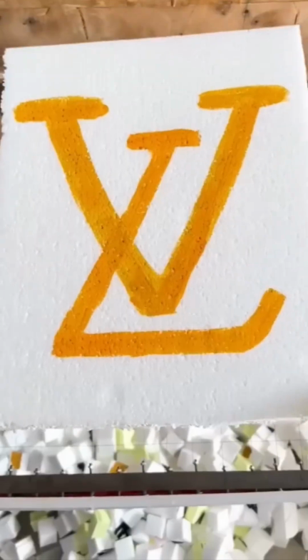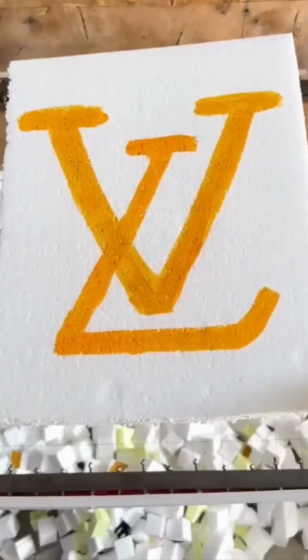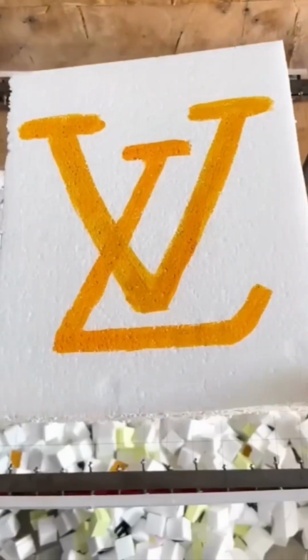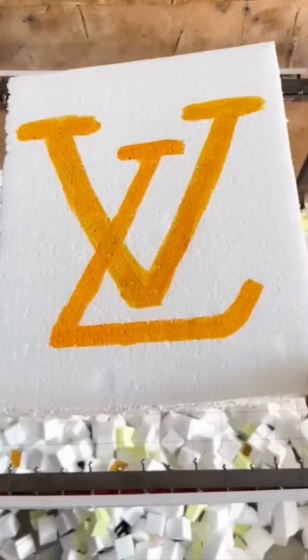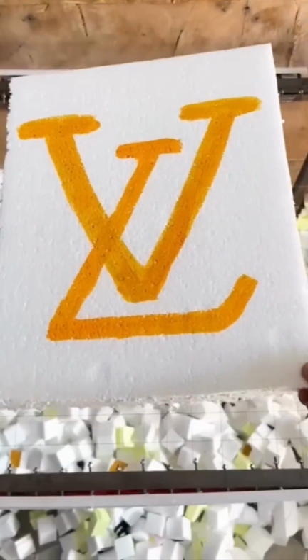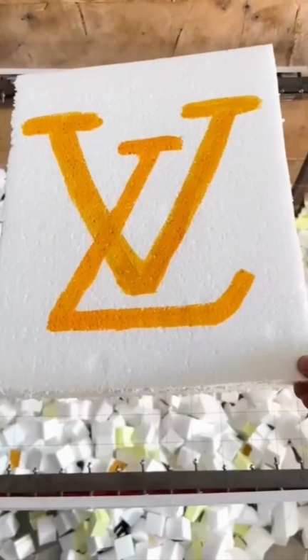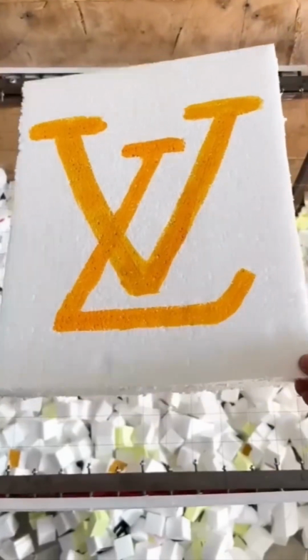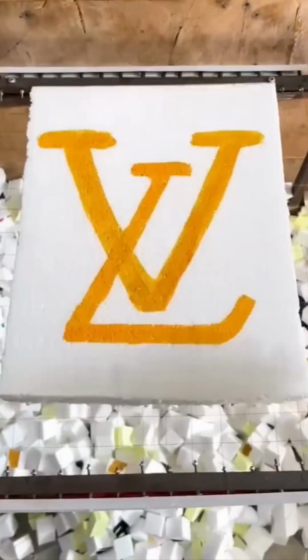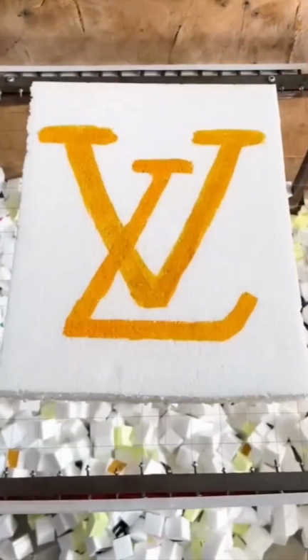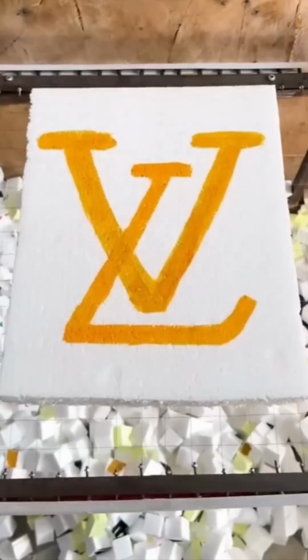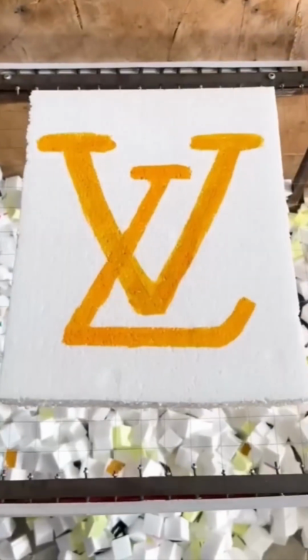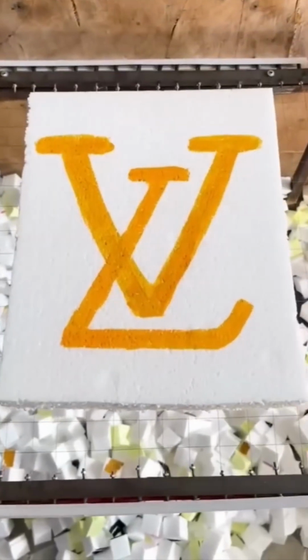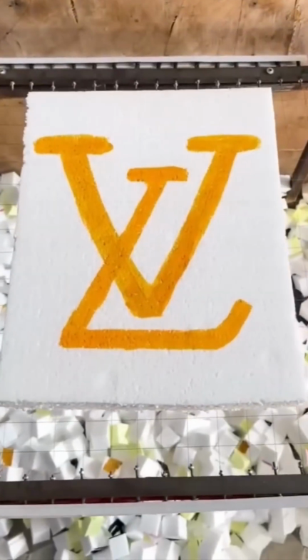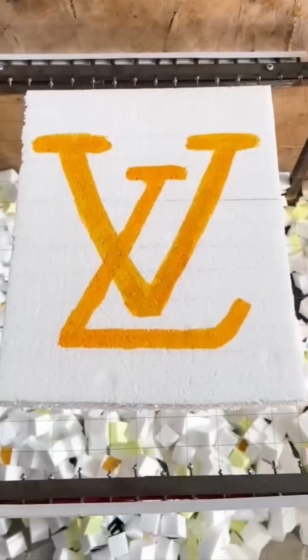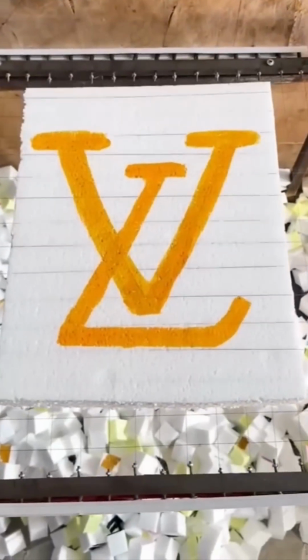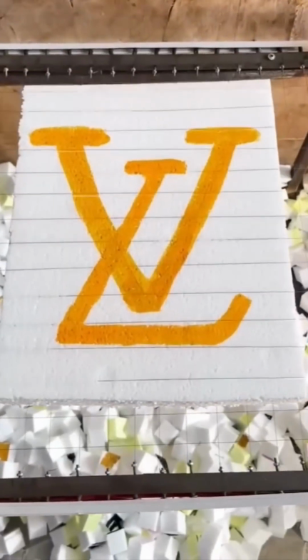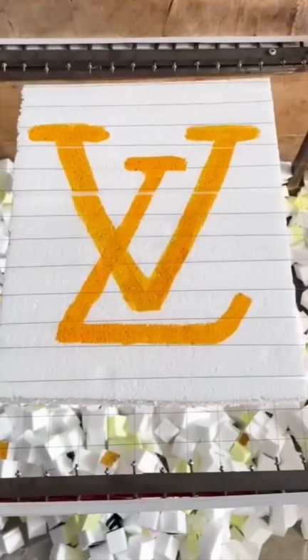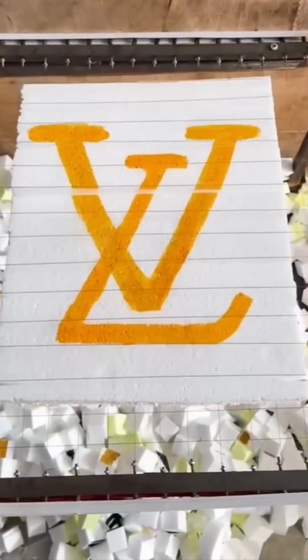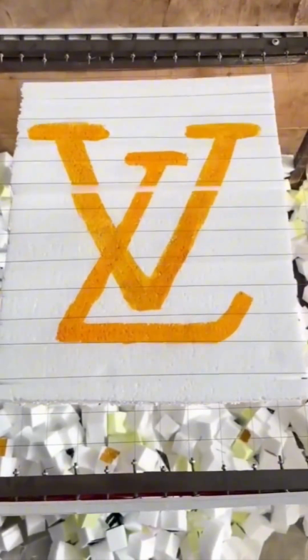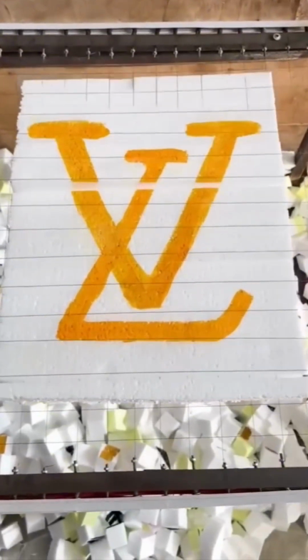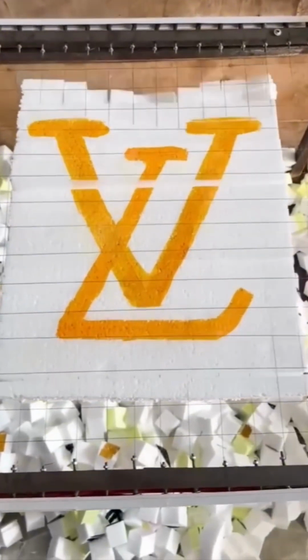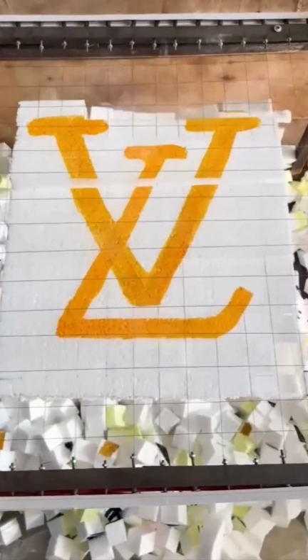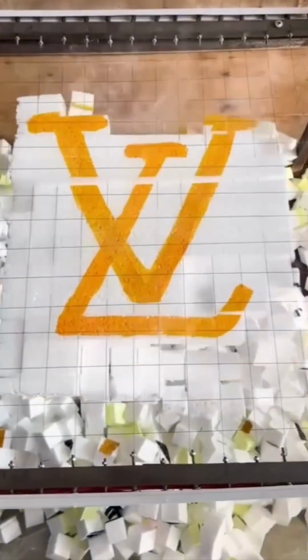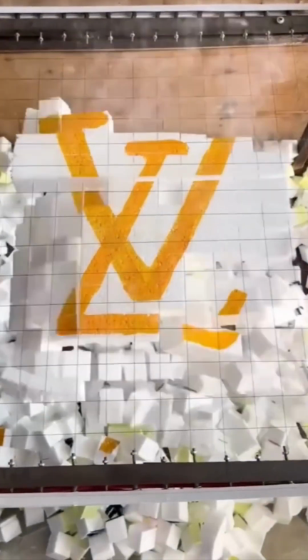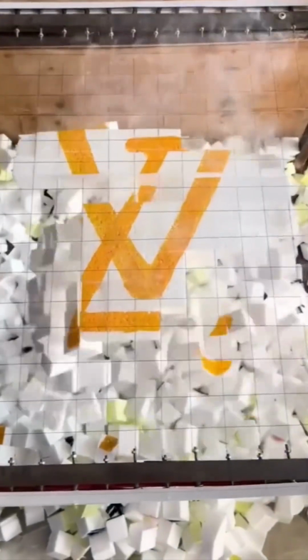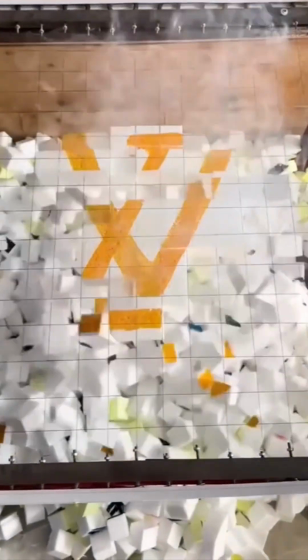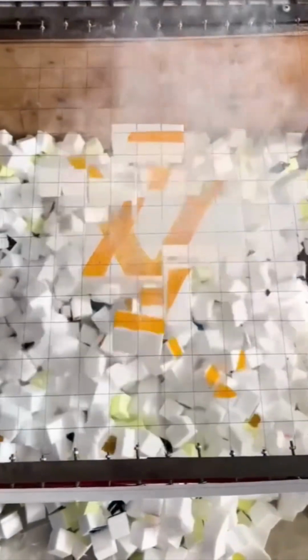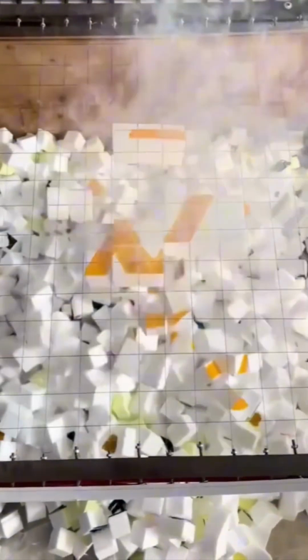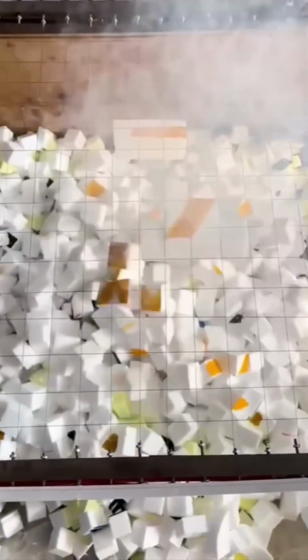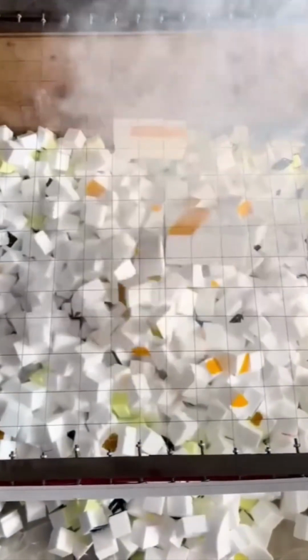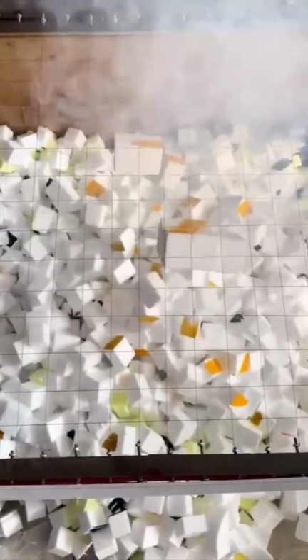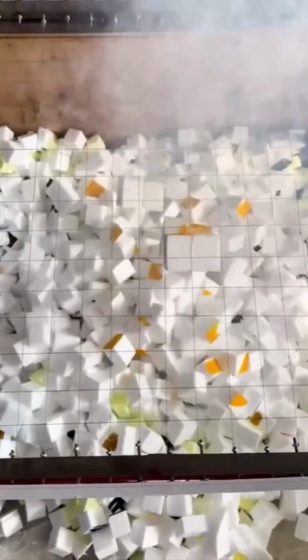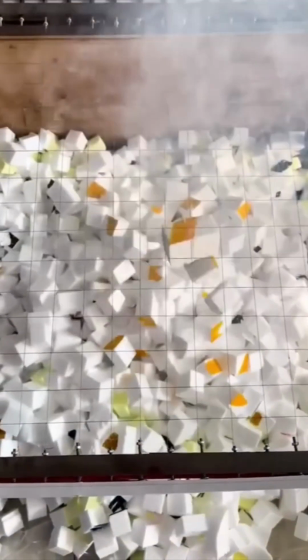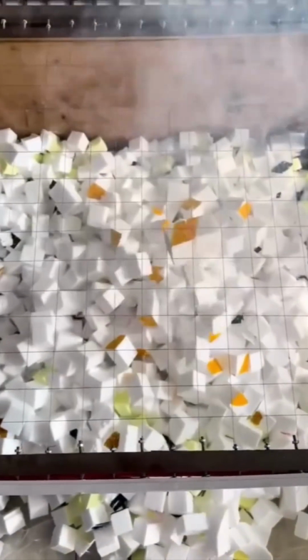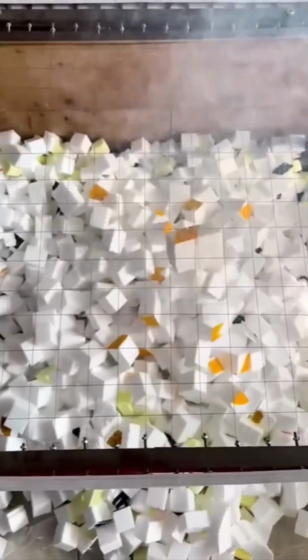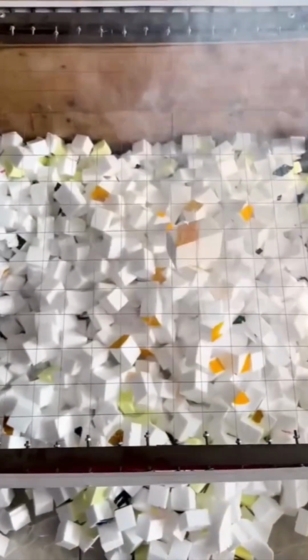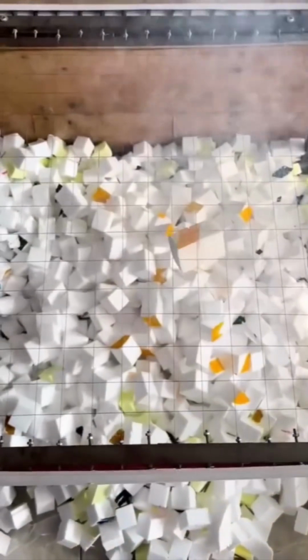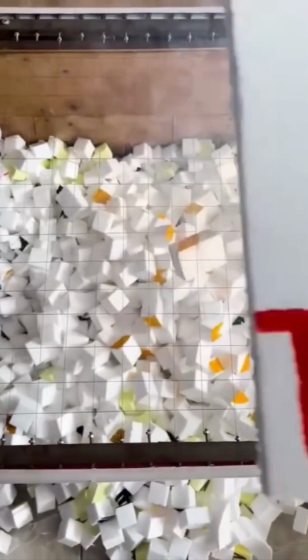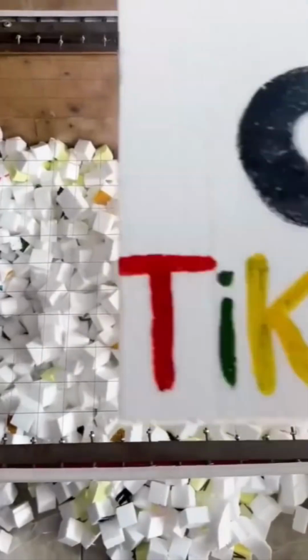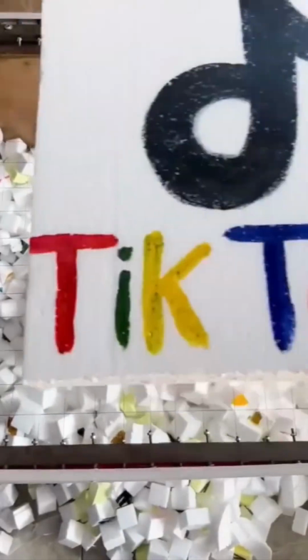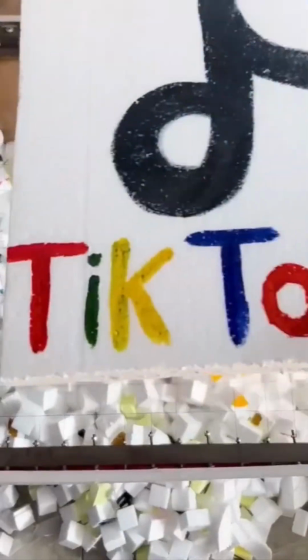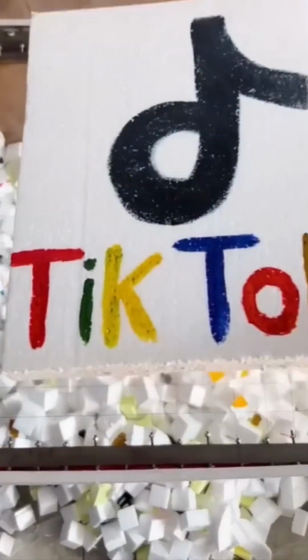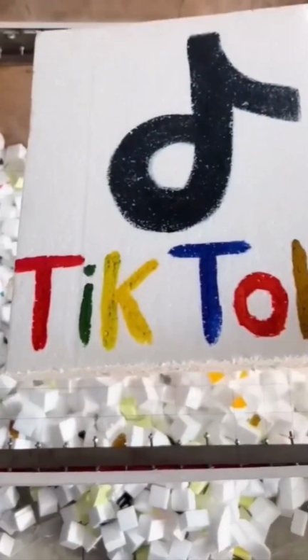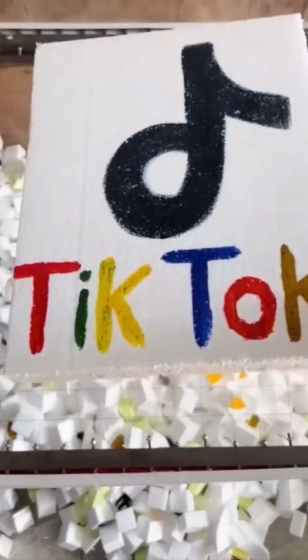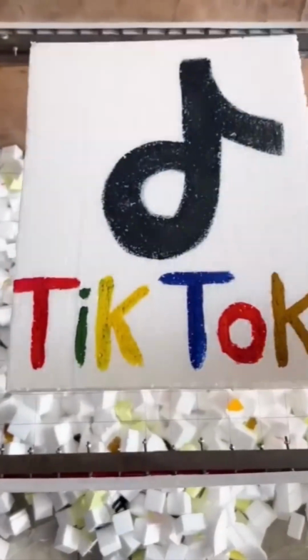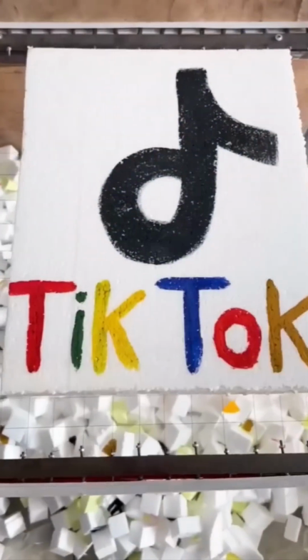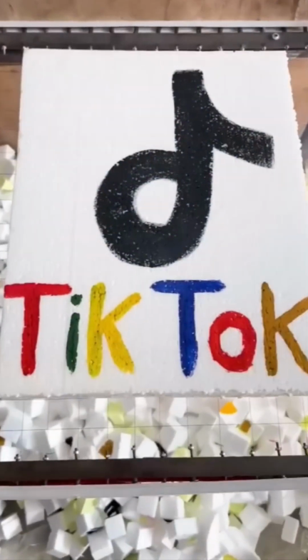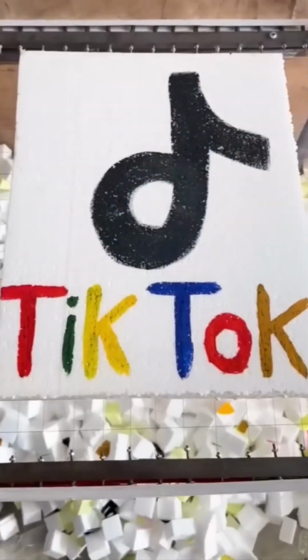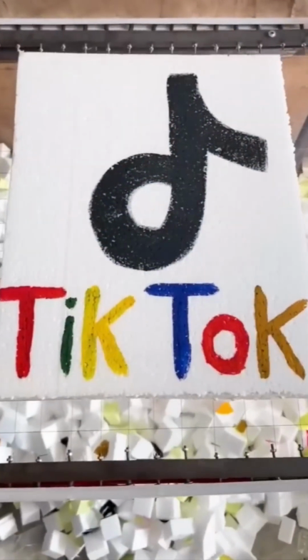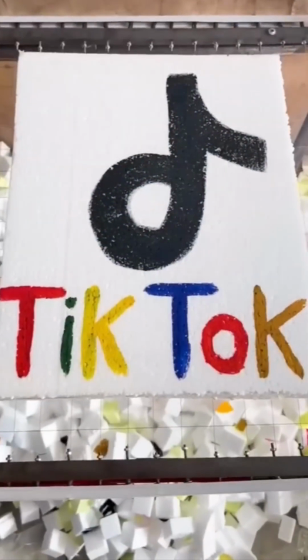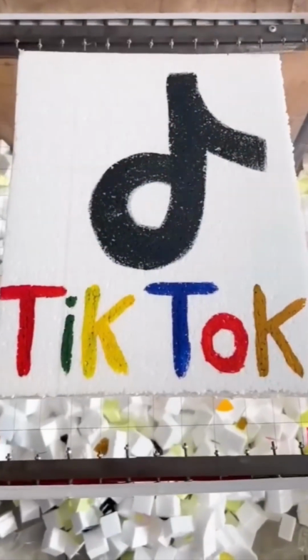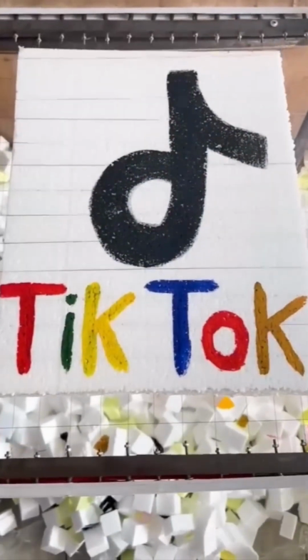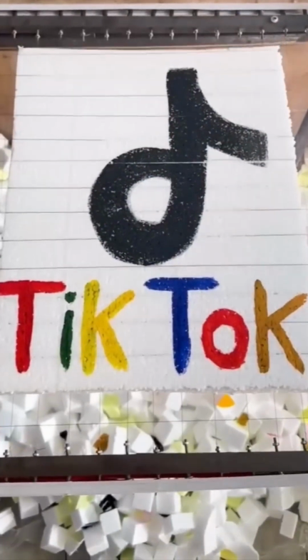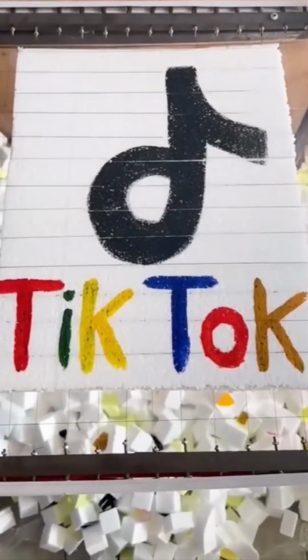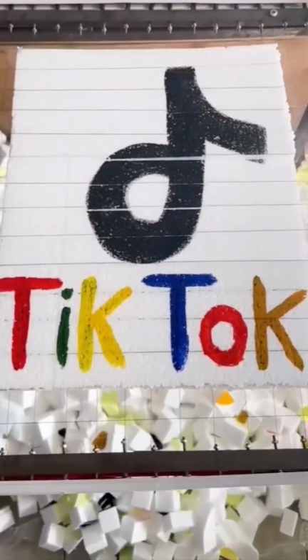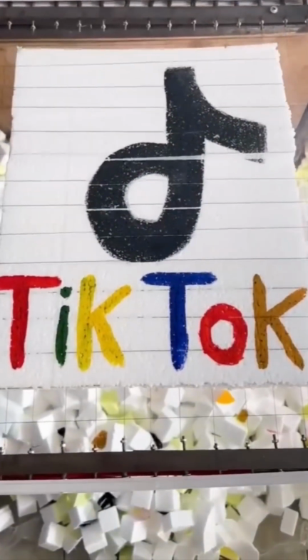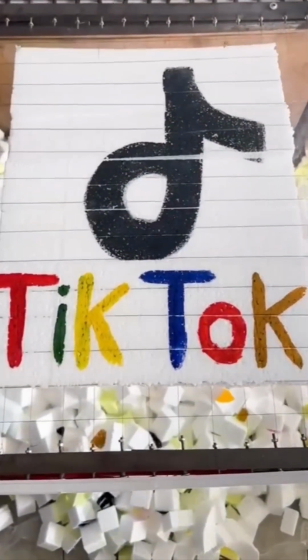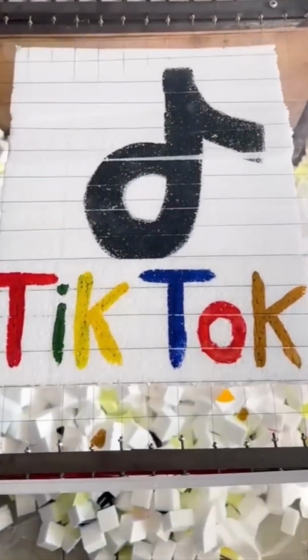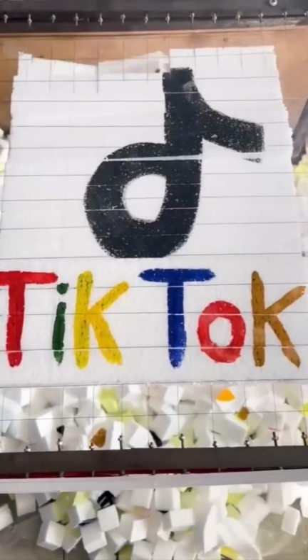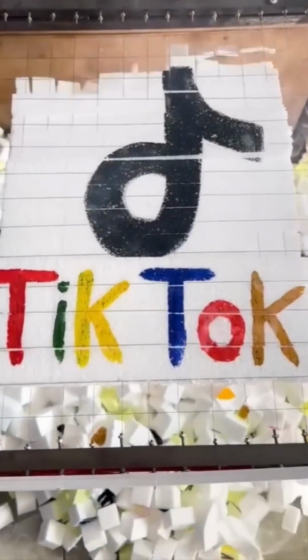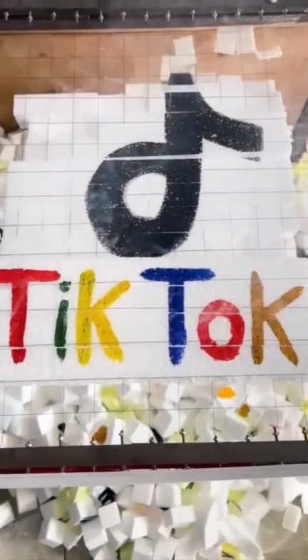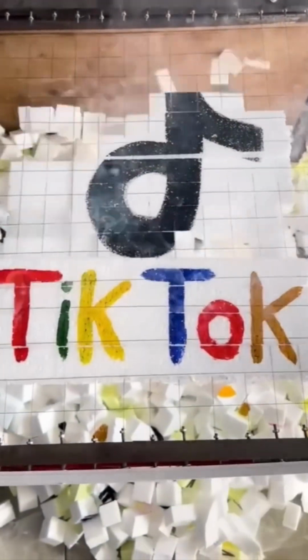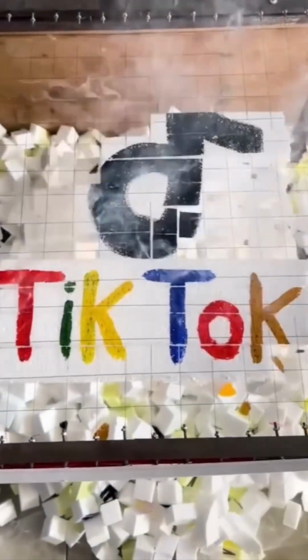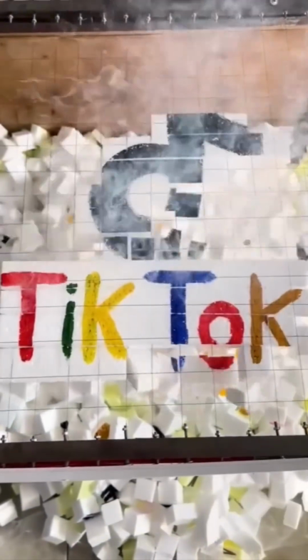Foam meets heat. The blade melts through it like butter in a hot pan. It's both terrifying and oddly beautiful to watch.